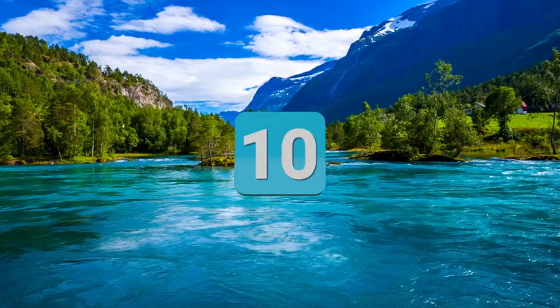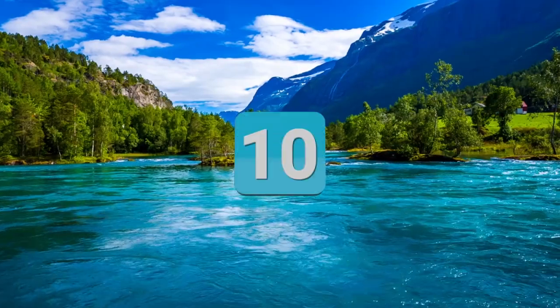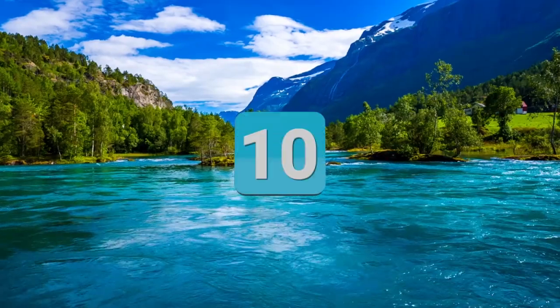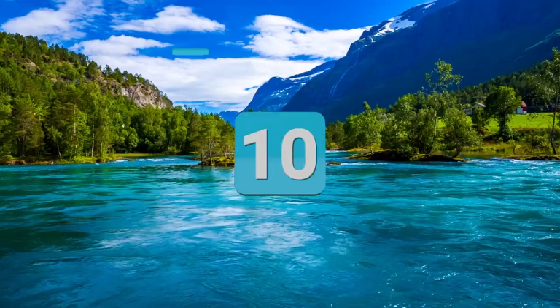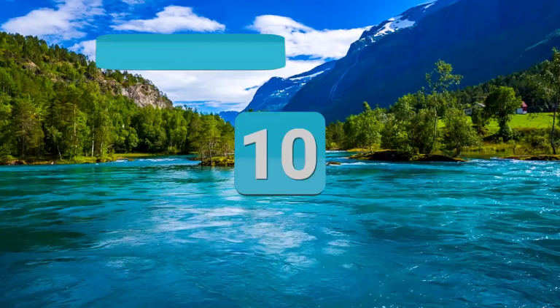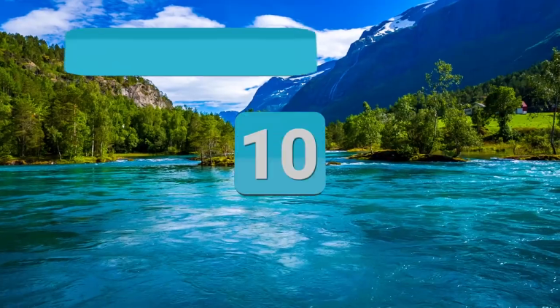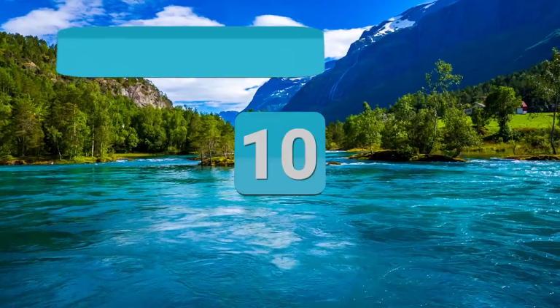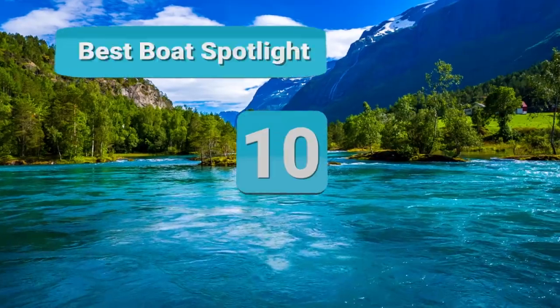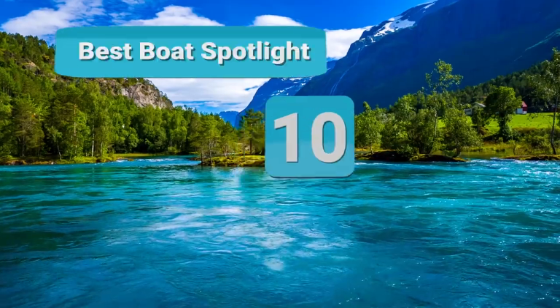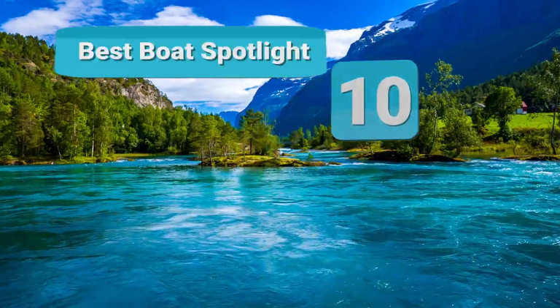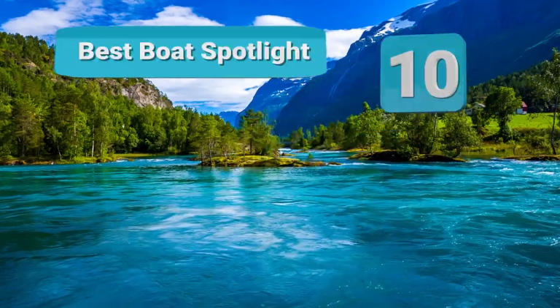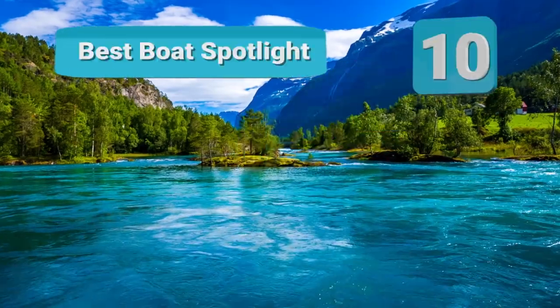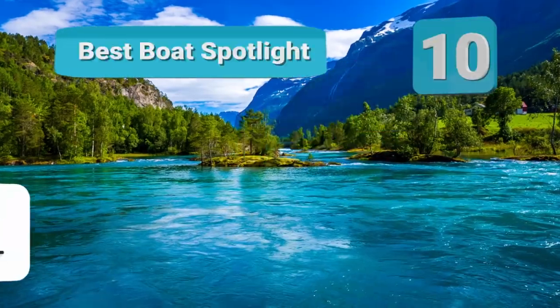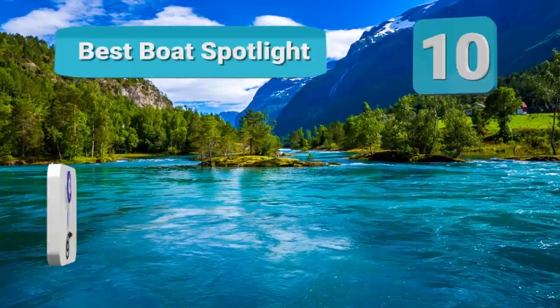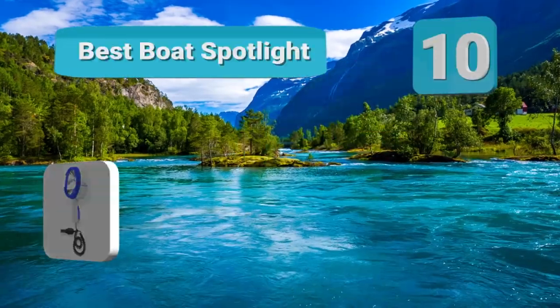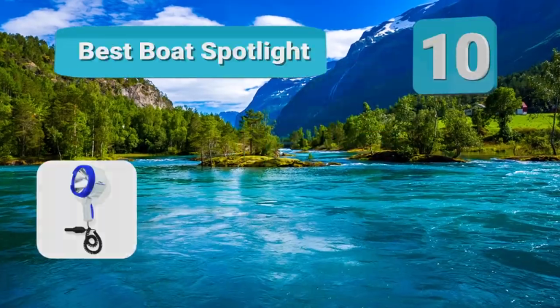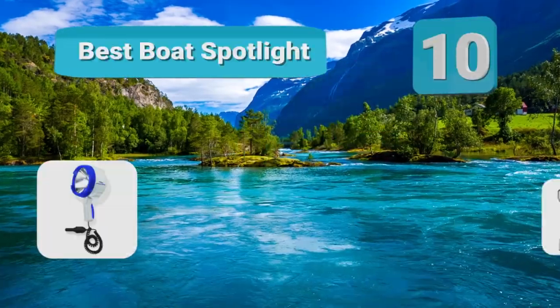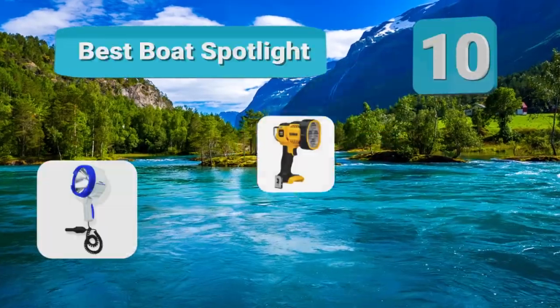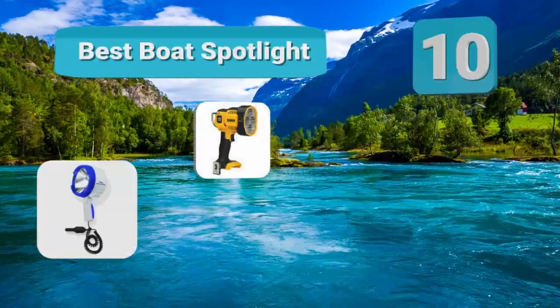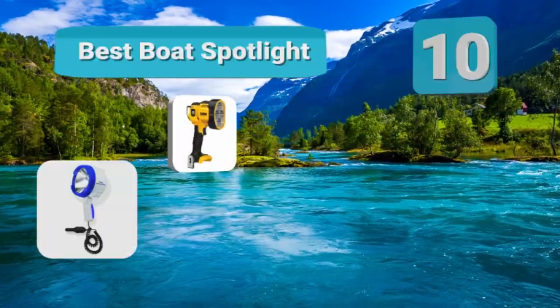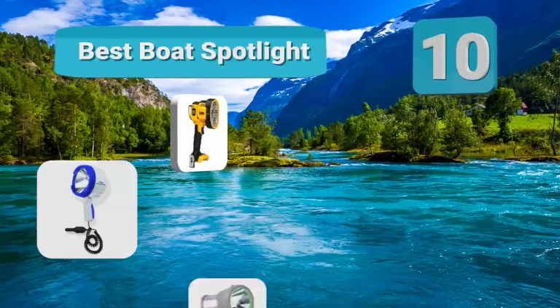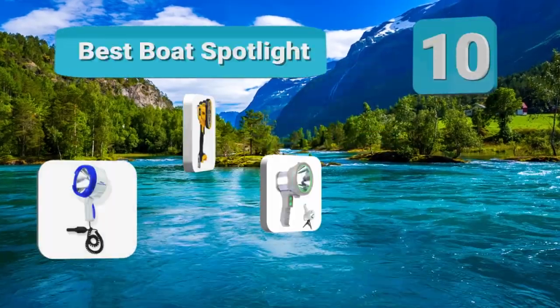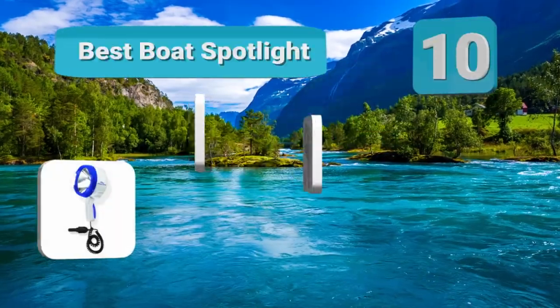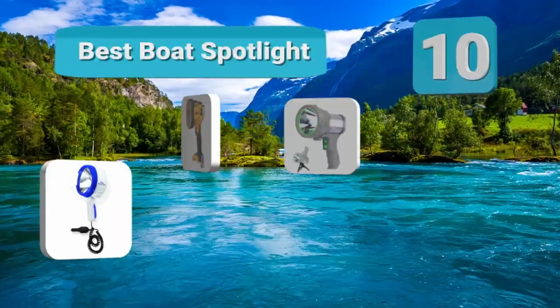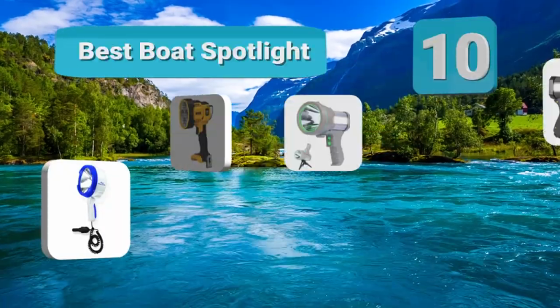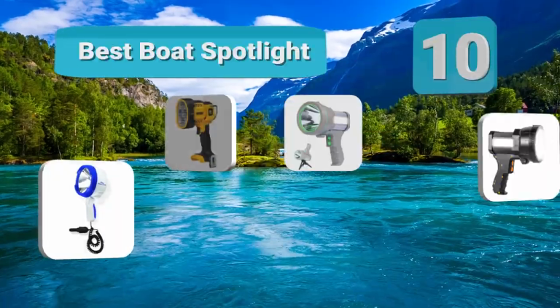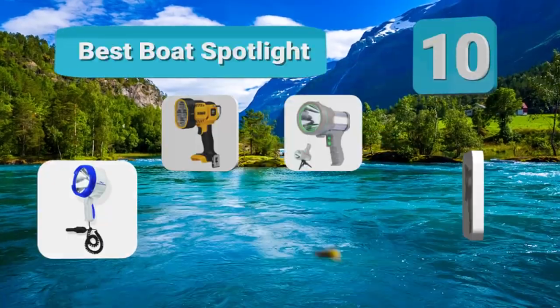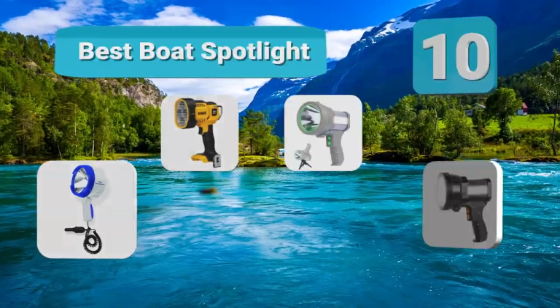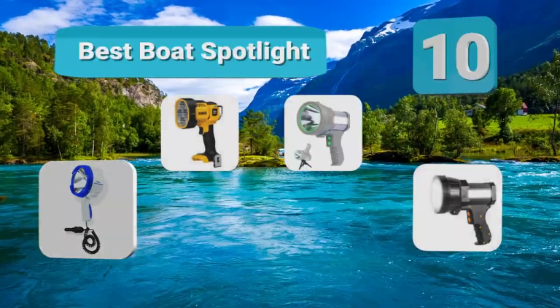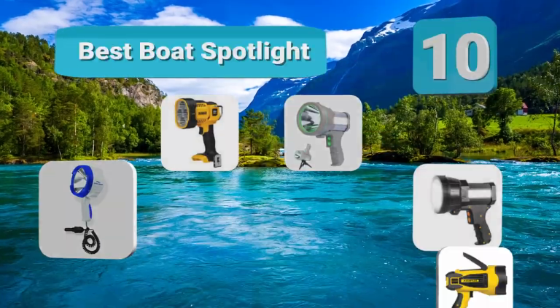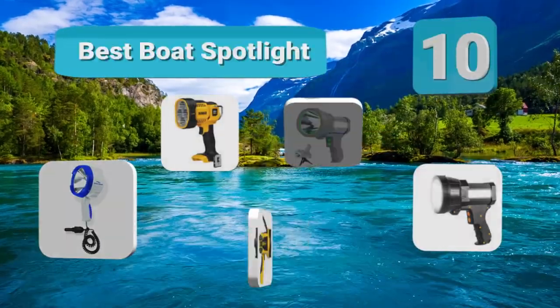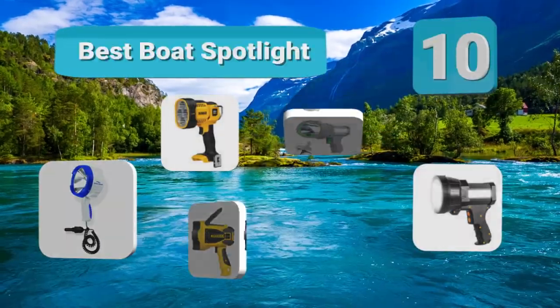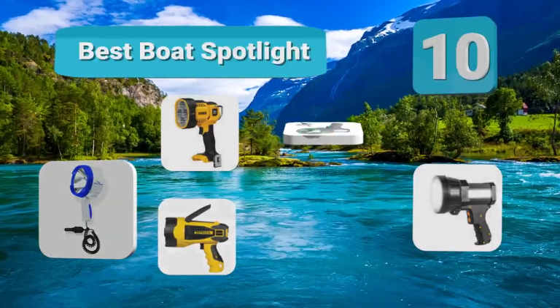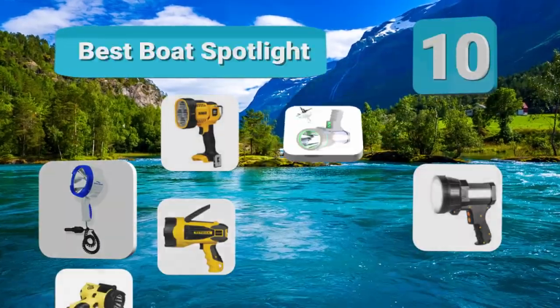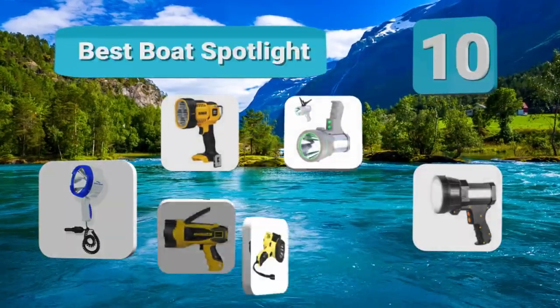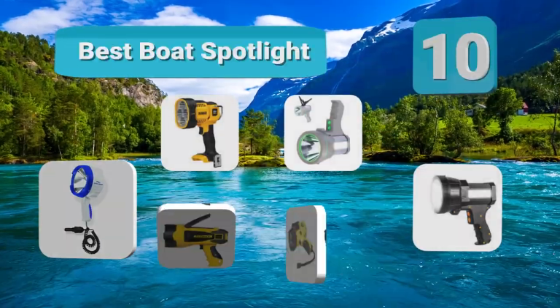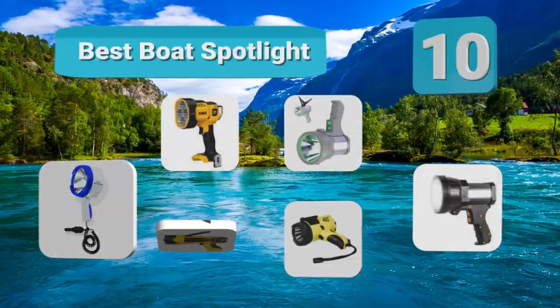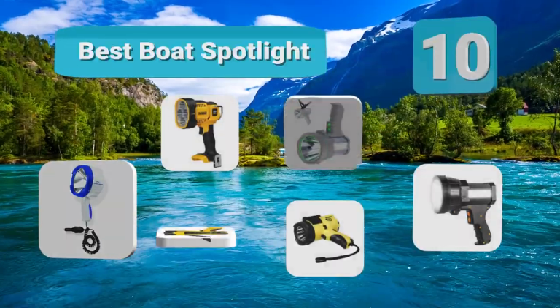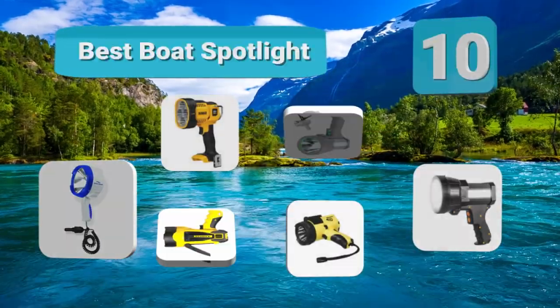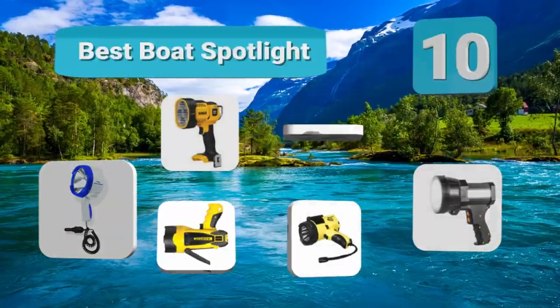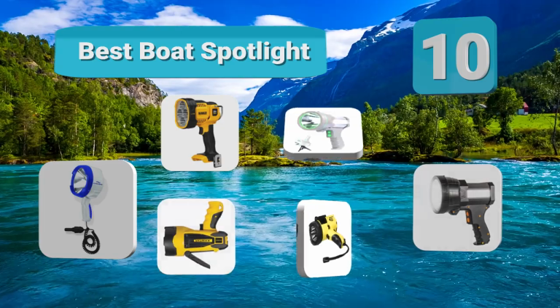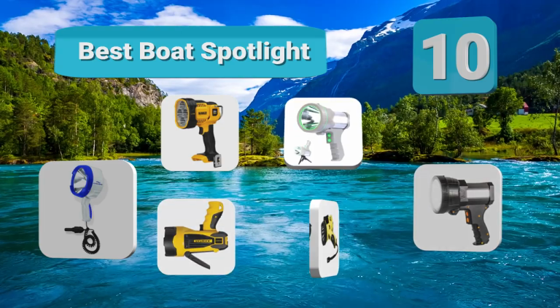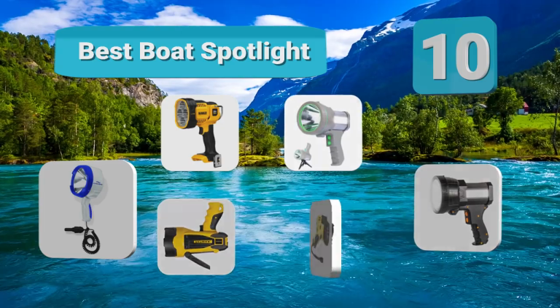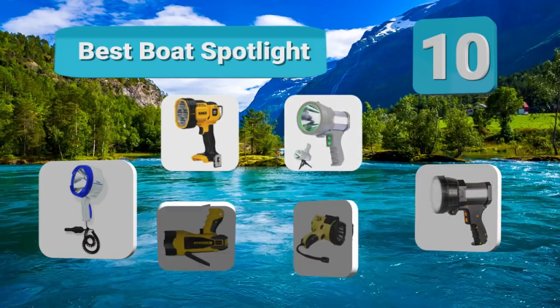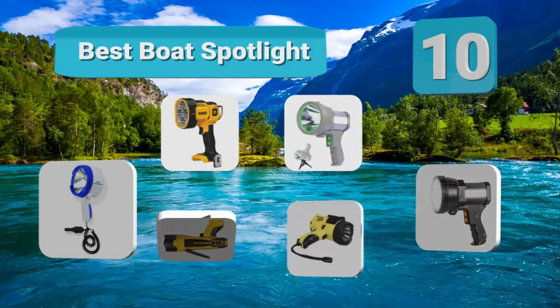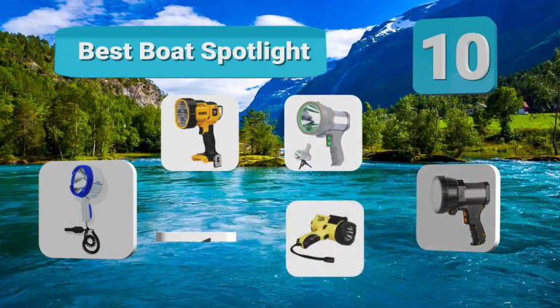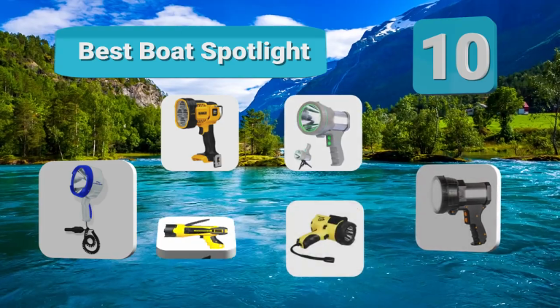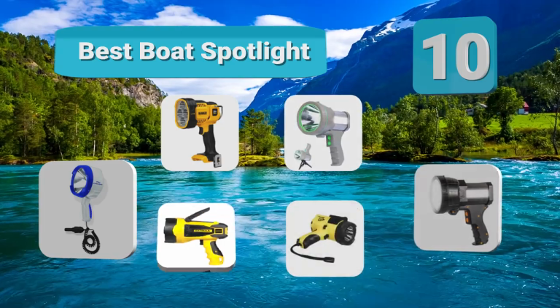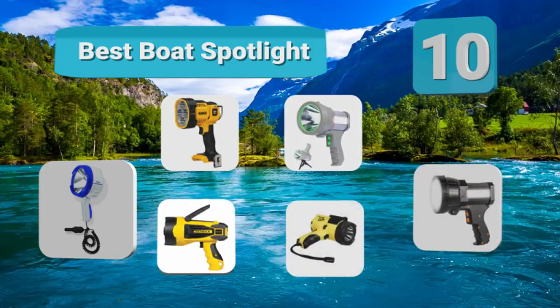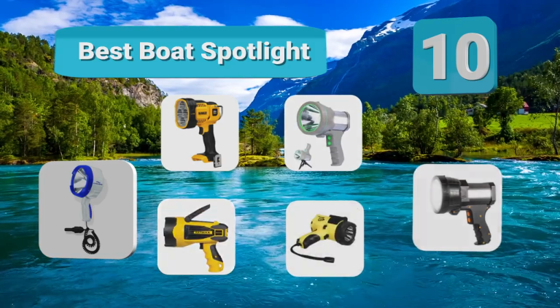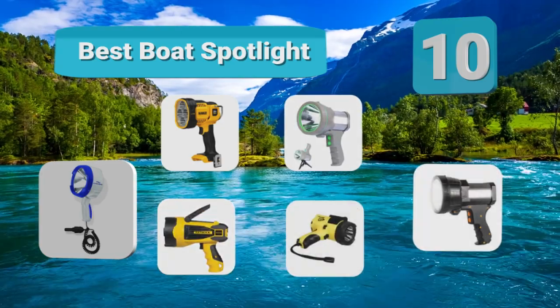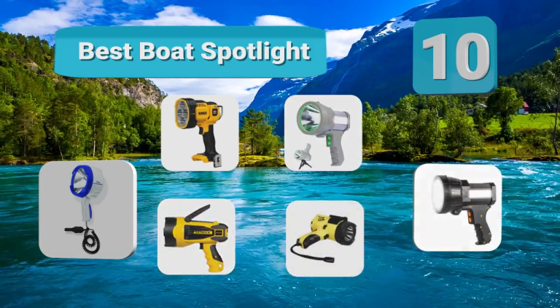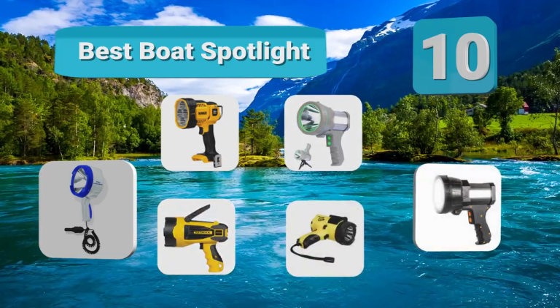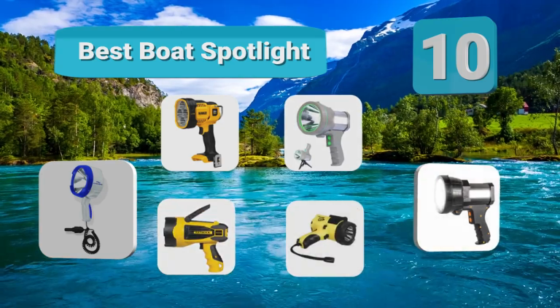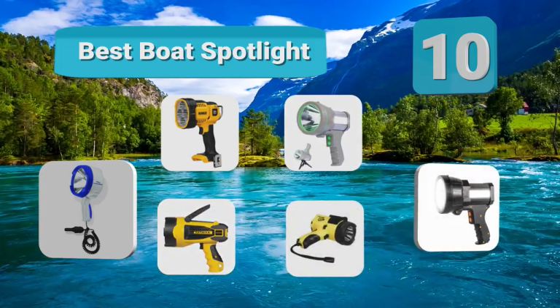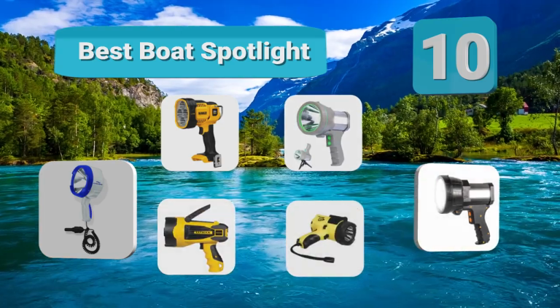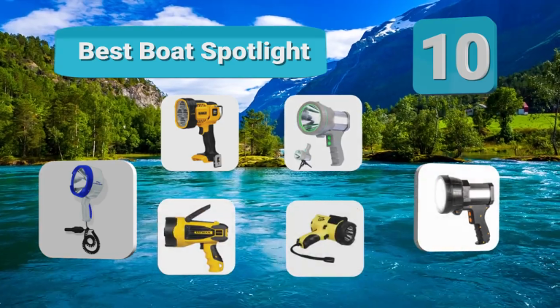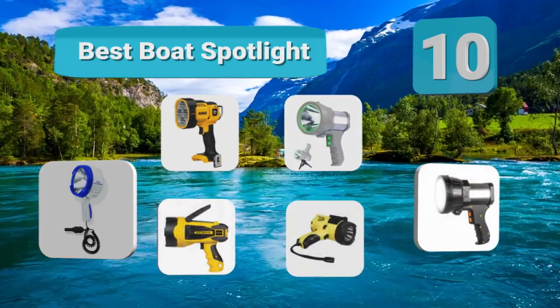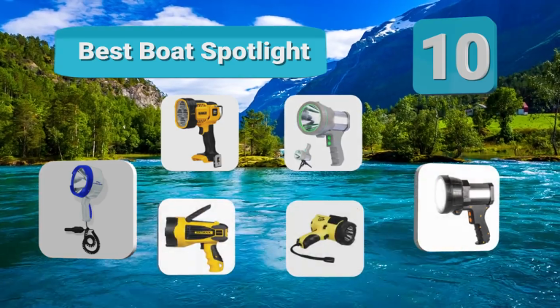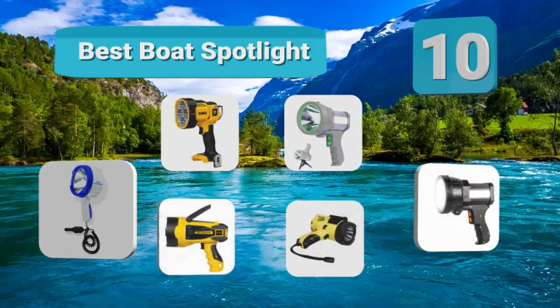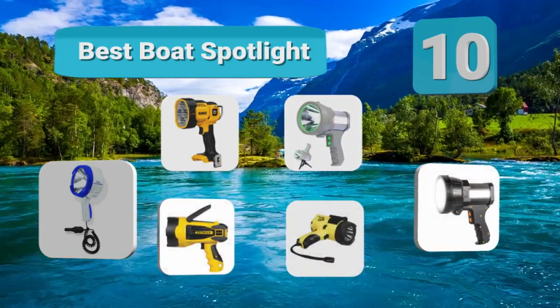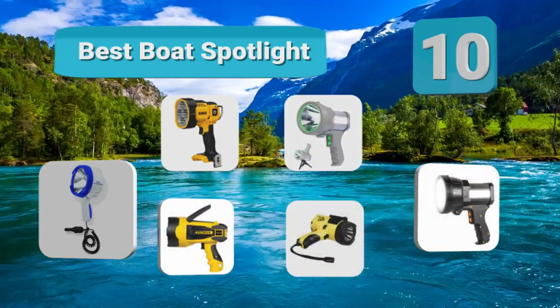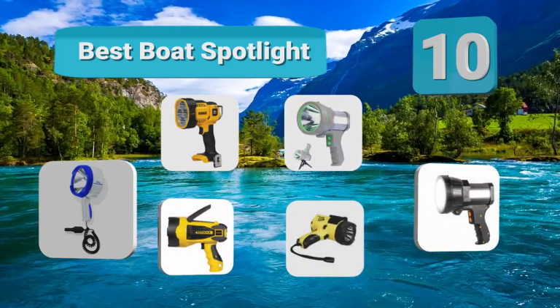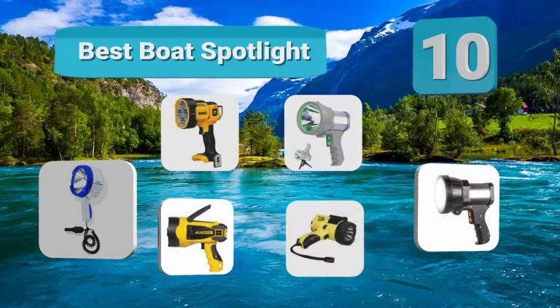Hello guys, welcome to our channel. We have reviewed a list of the best boat spotlights out here. Let's get started with the video.